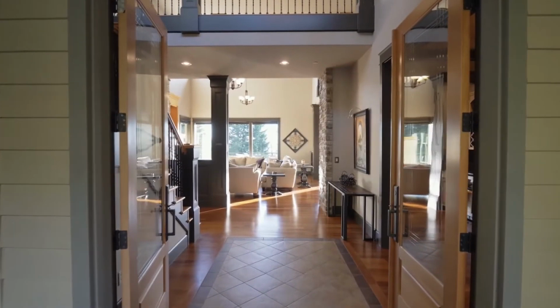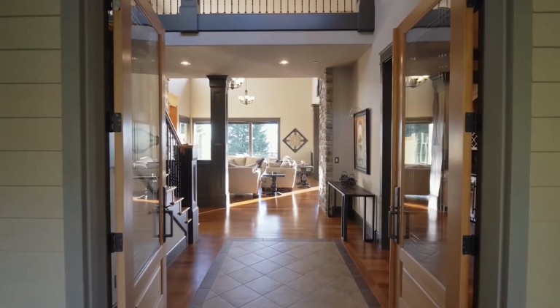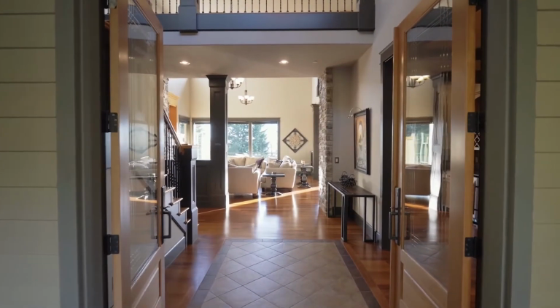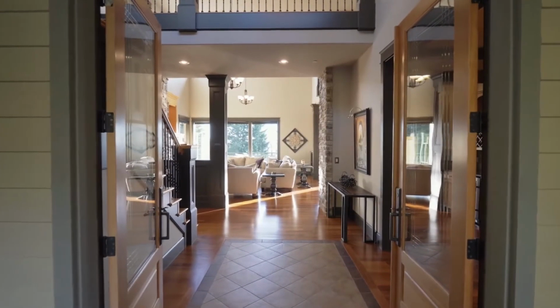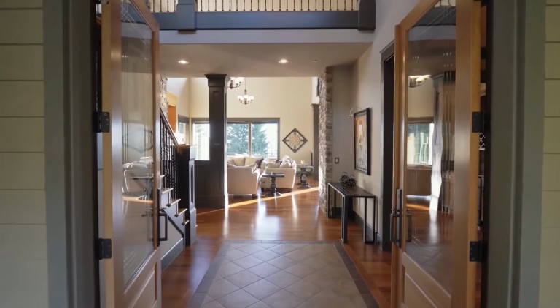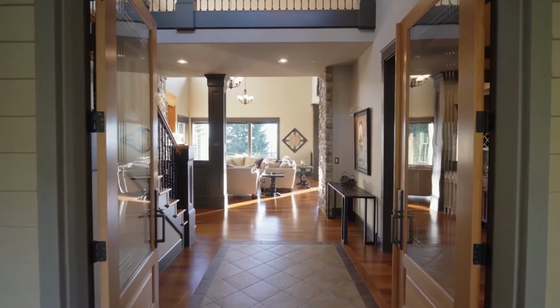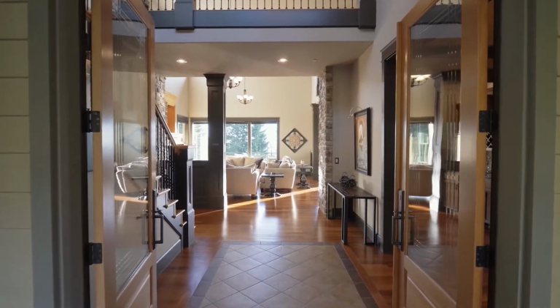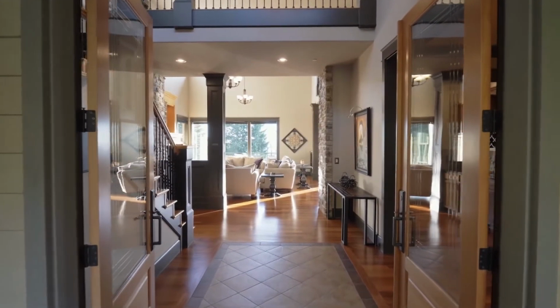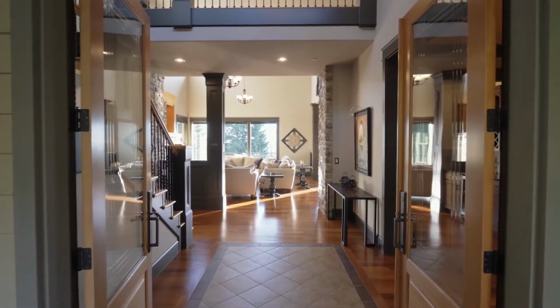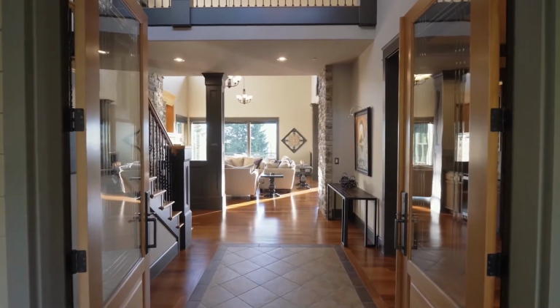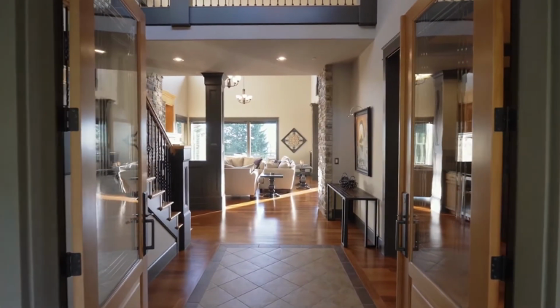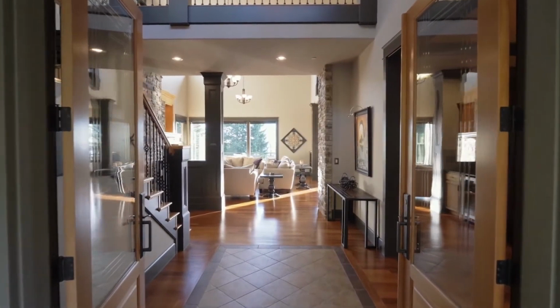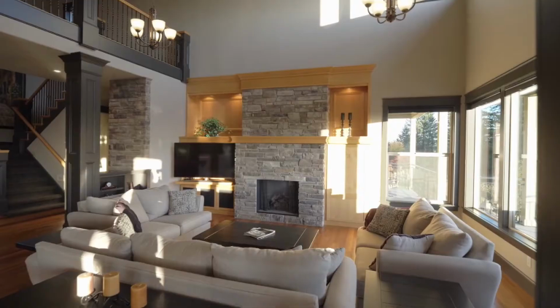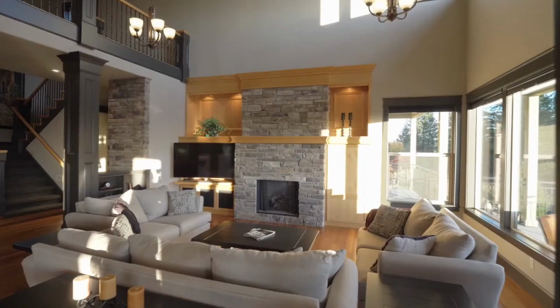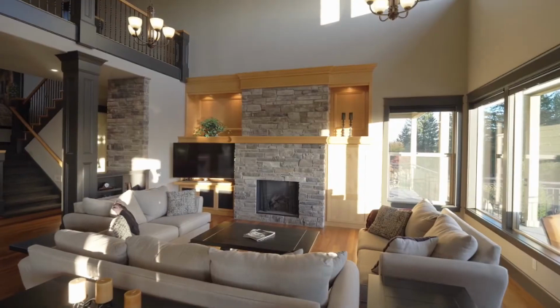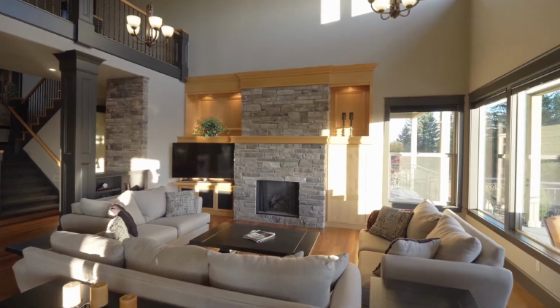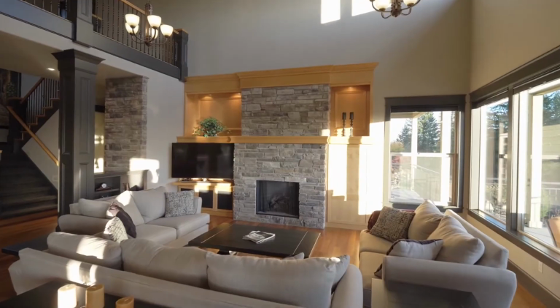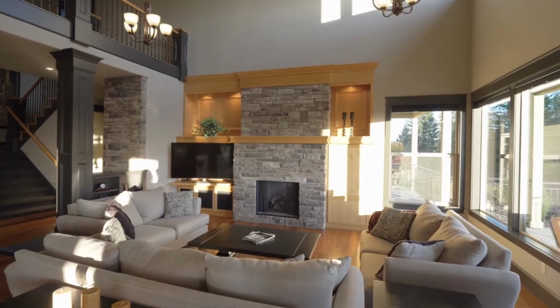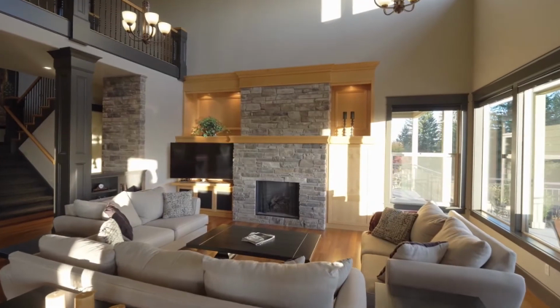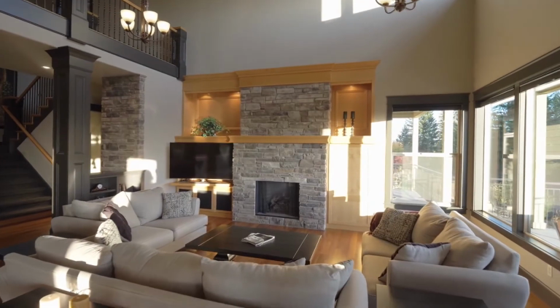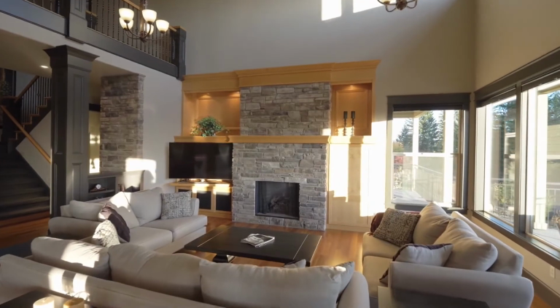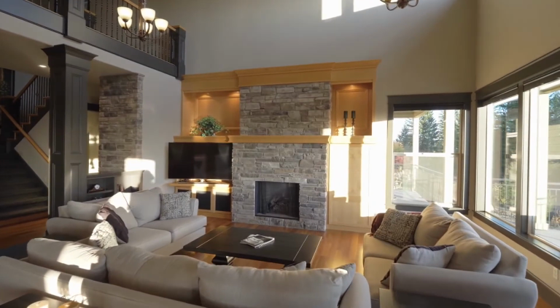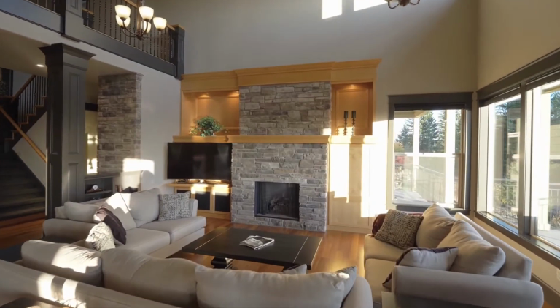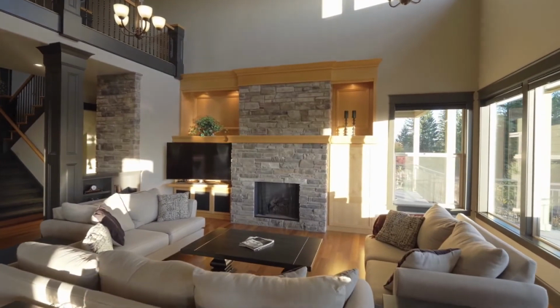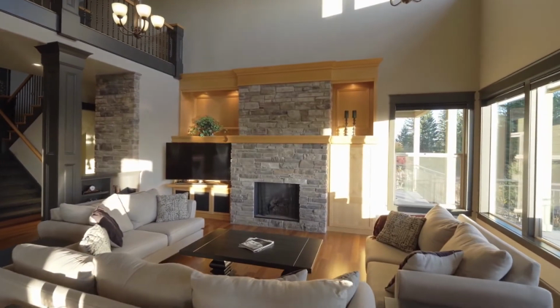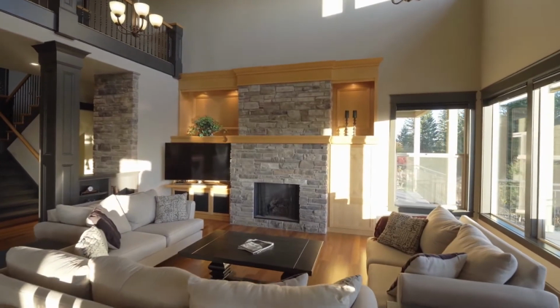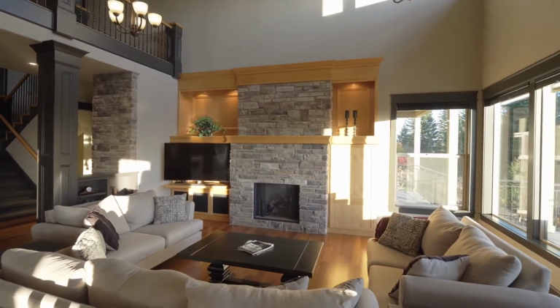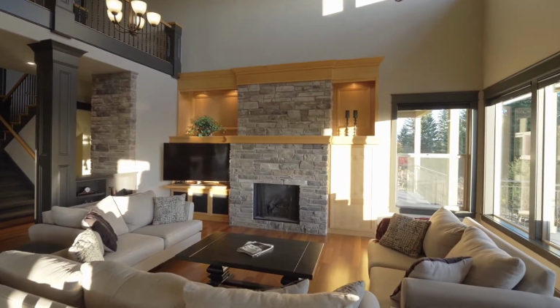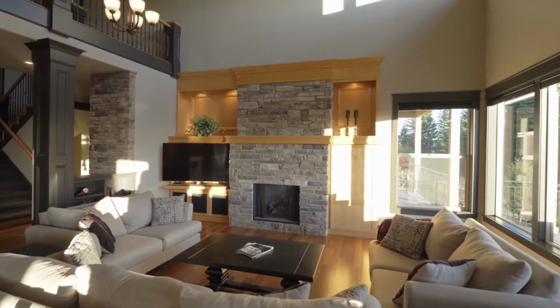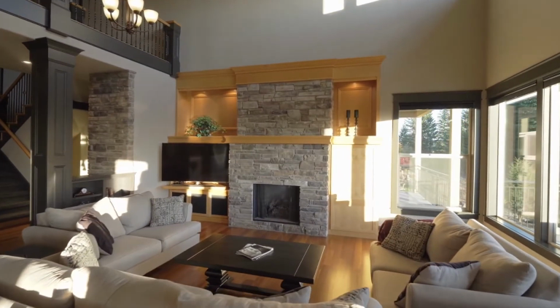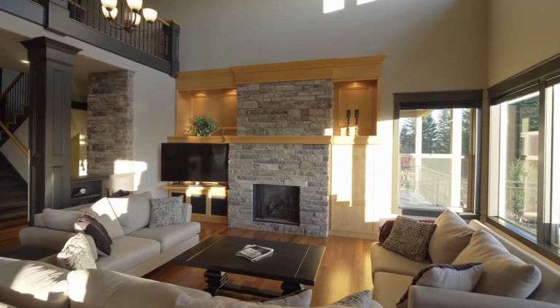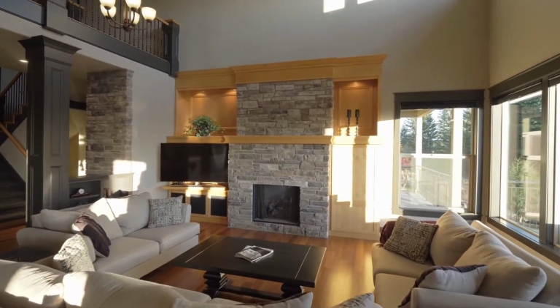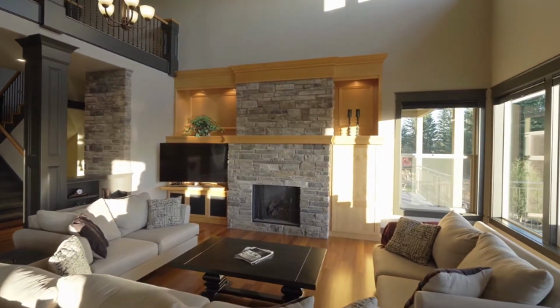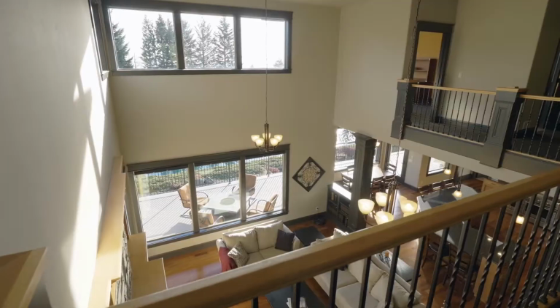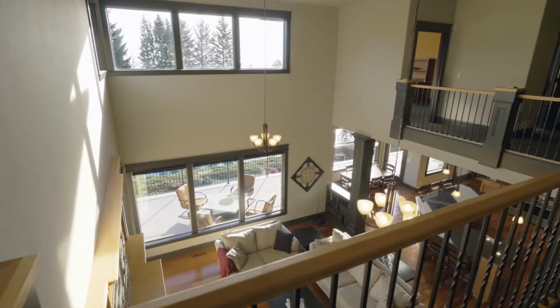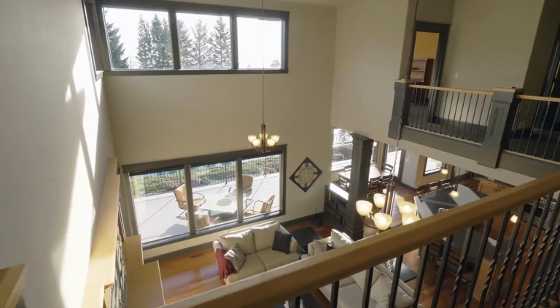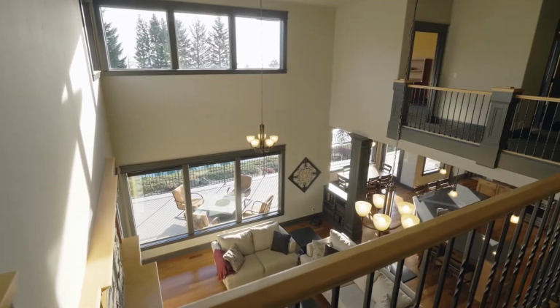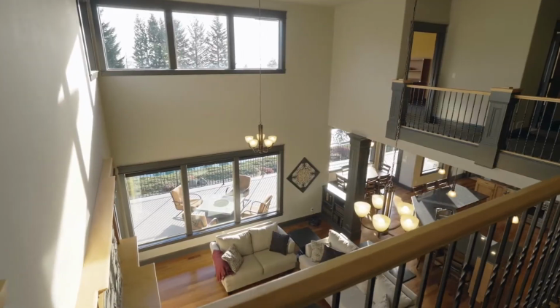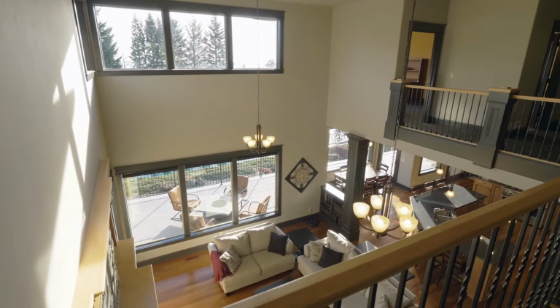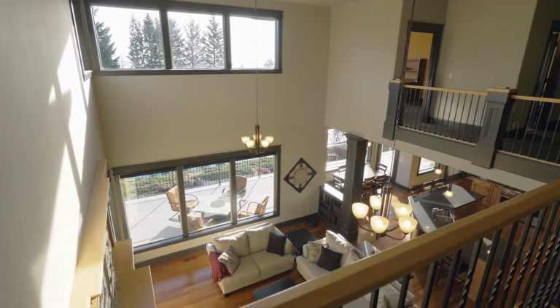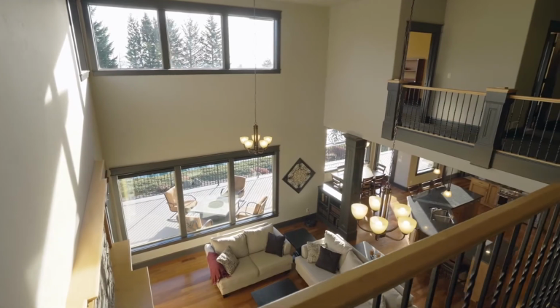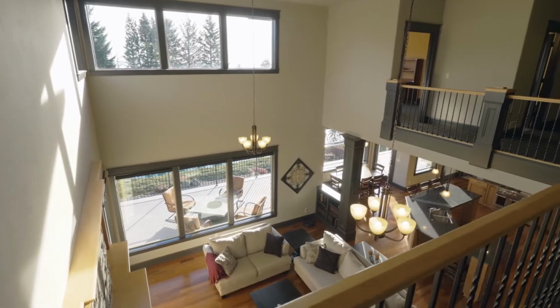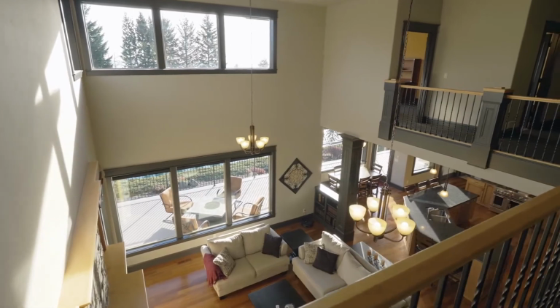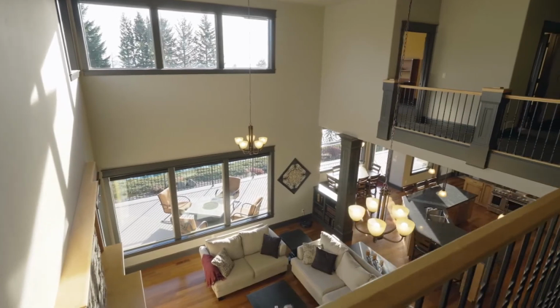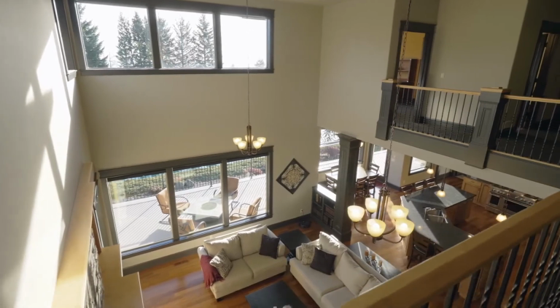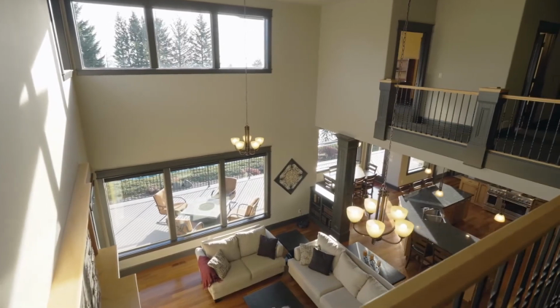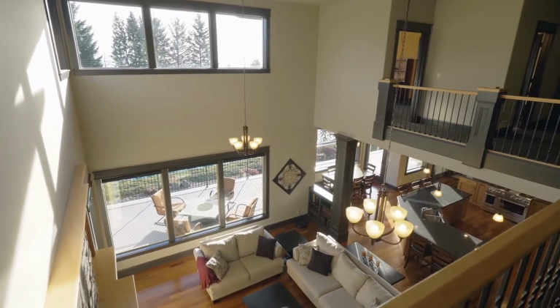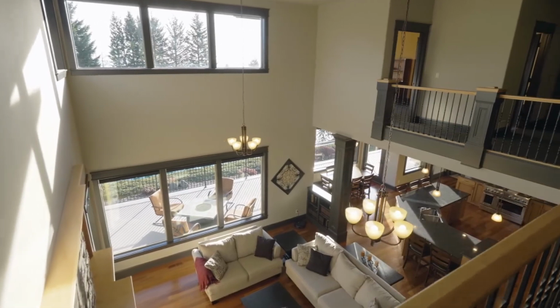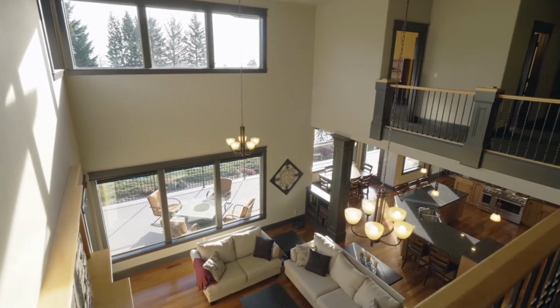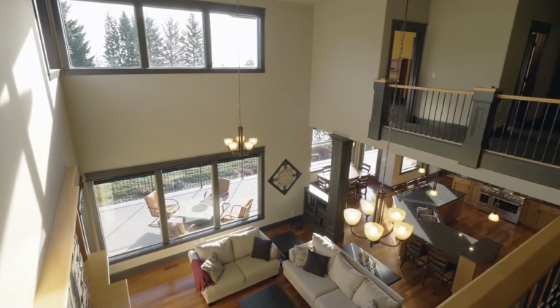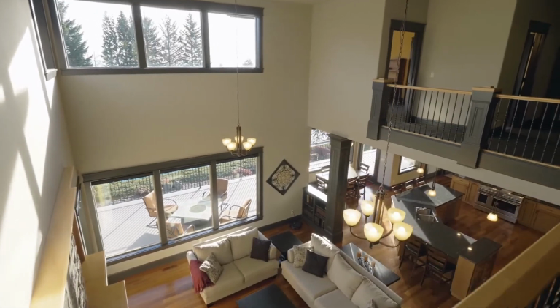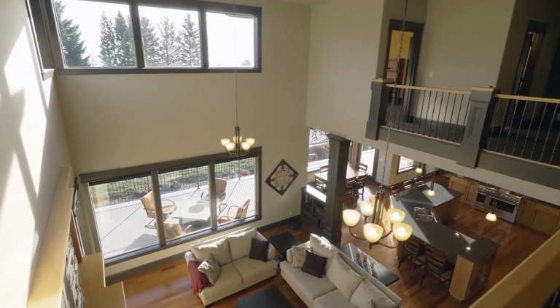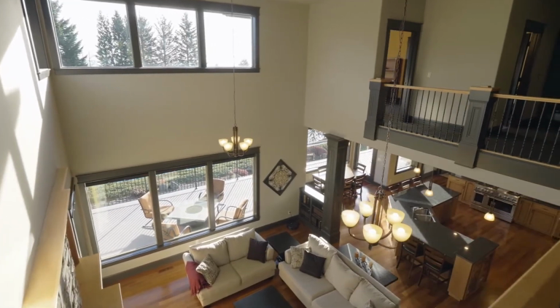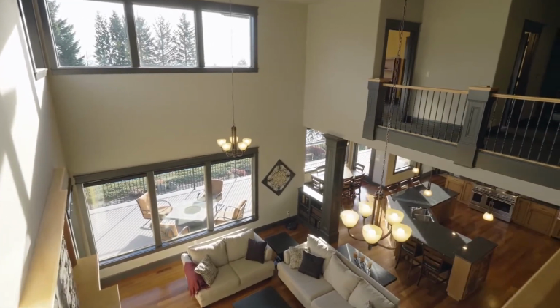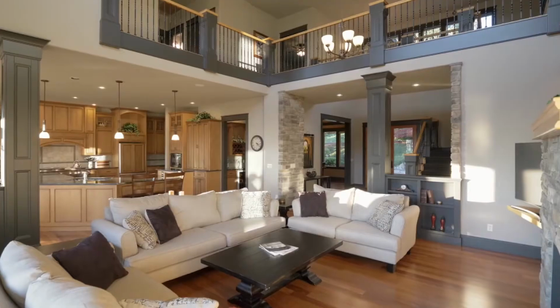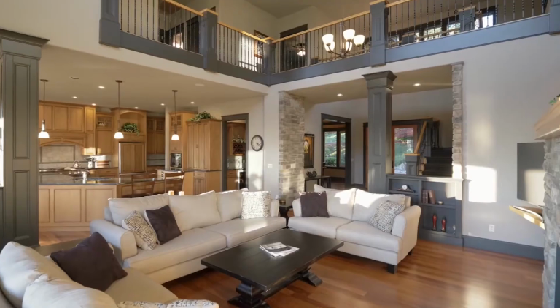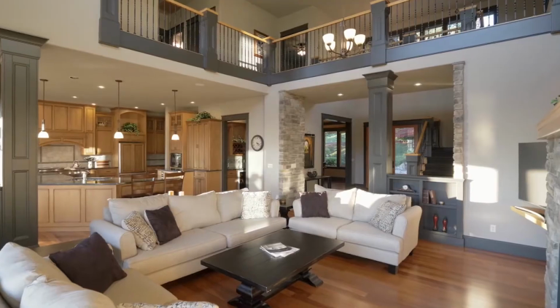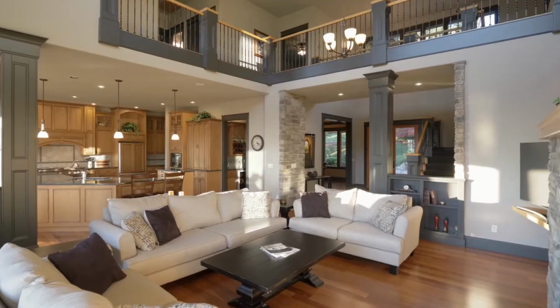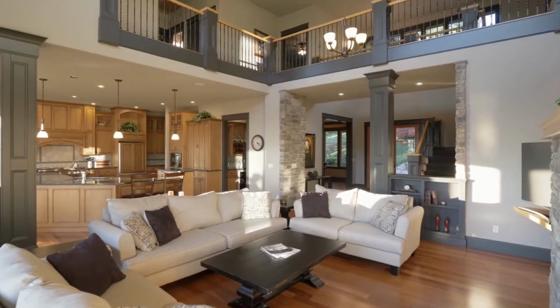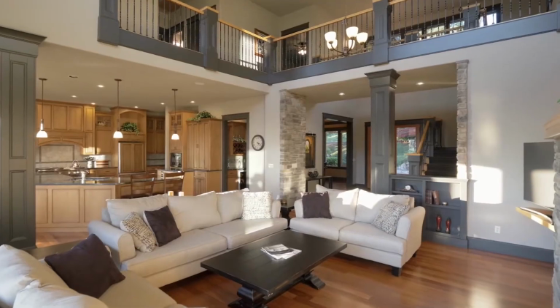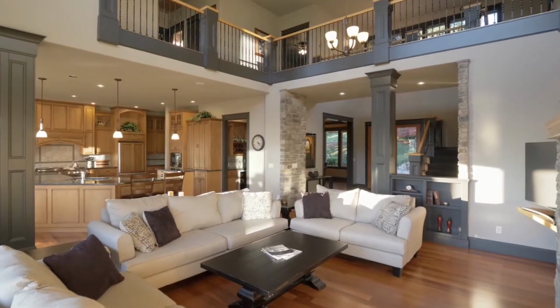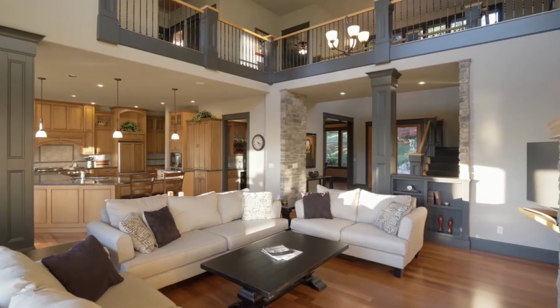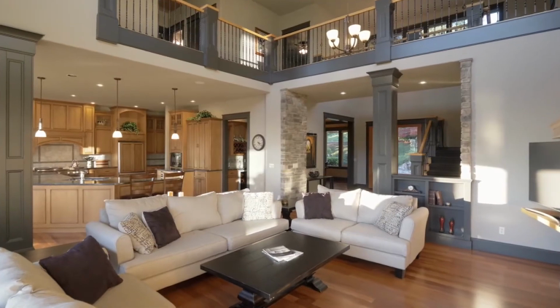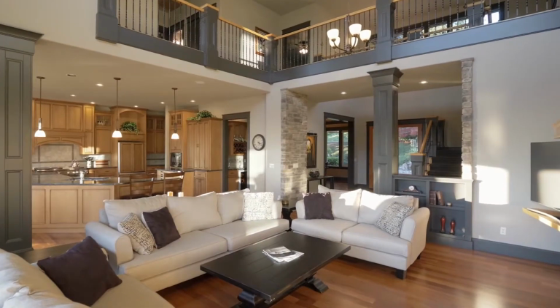Discover masterful craftsmanship and design with expansive windows, high ceilings, and detailed millwork.